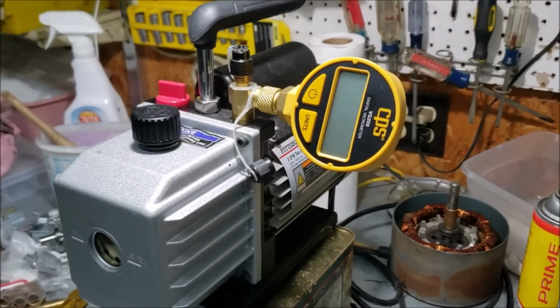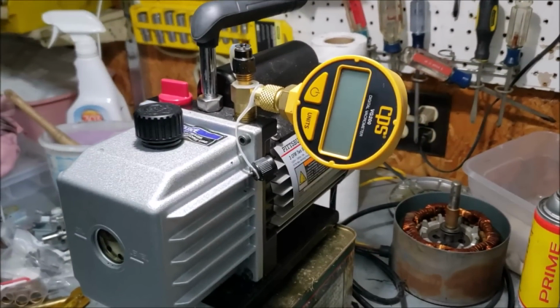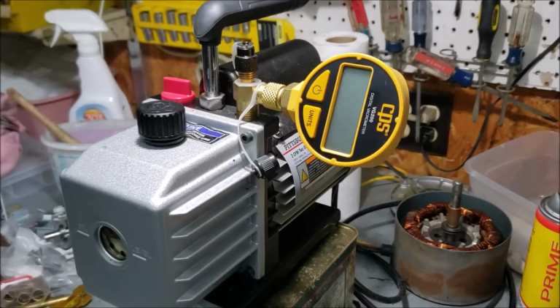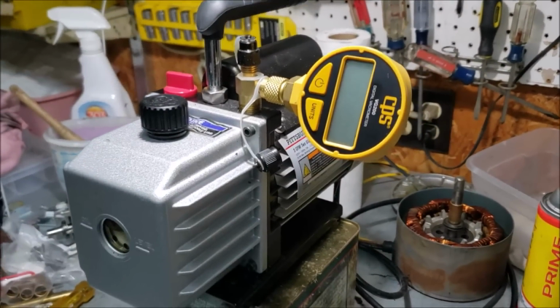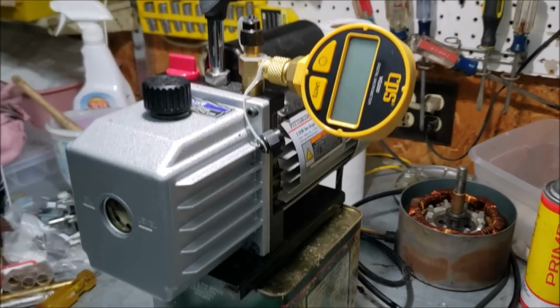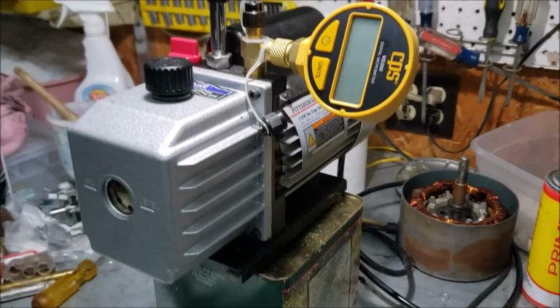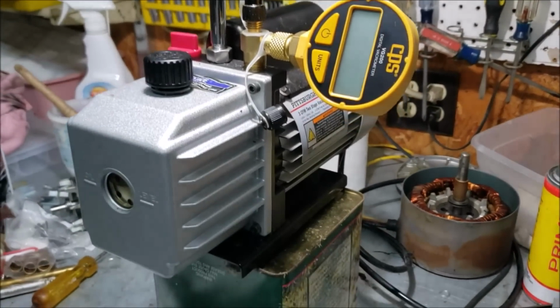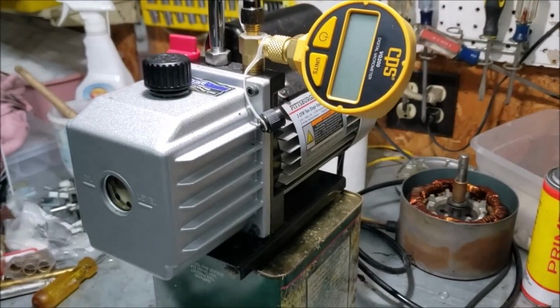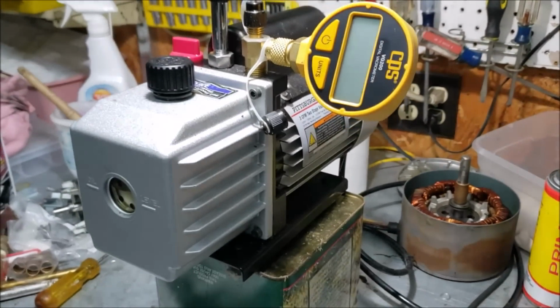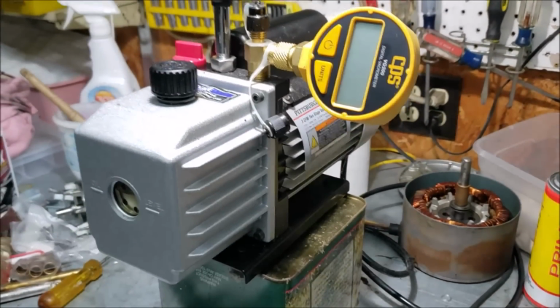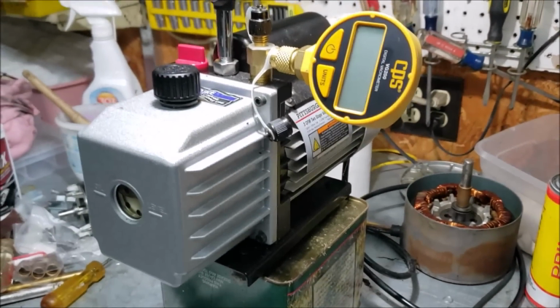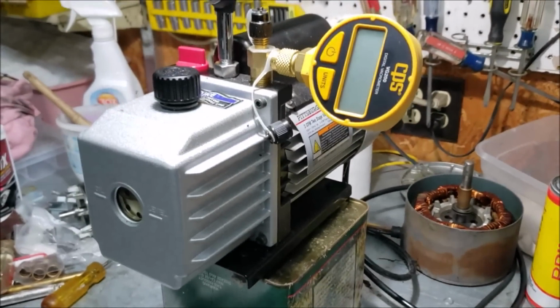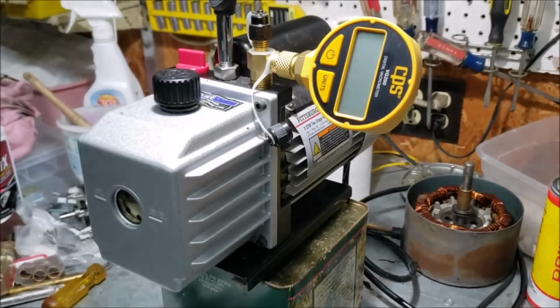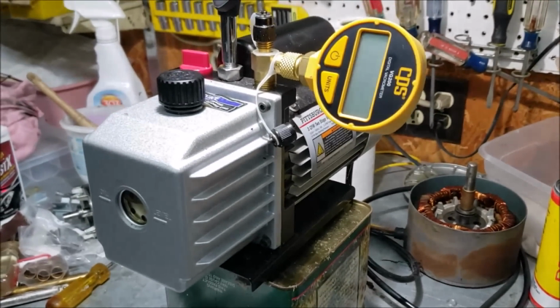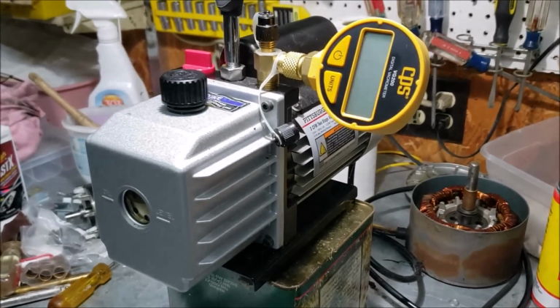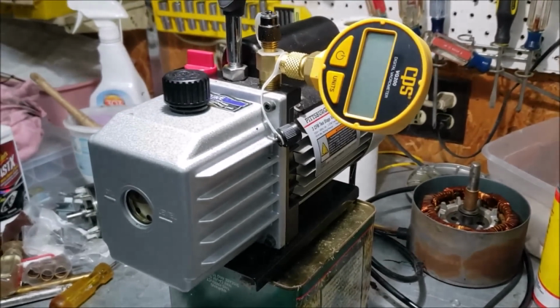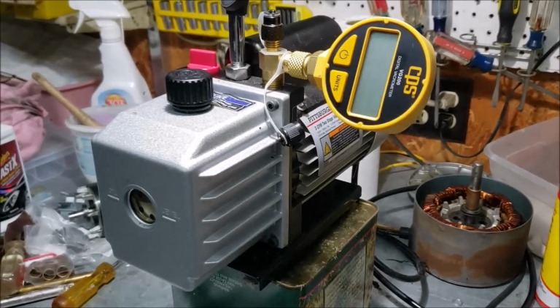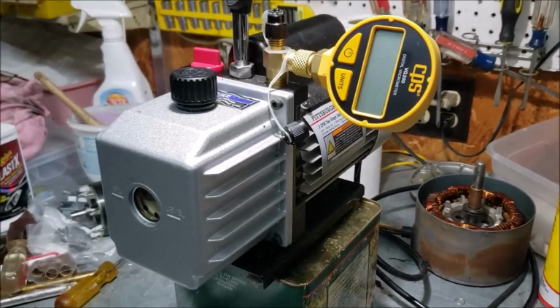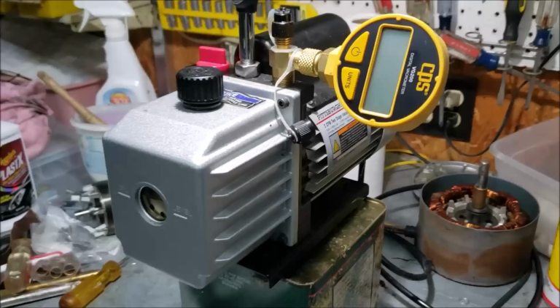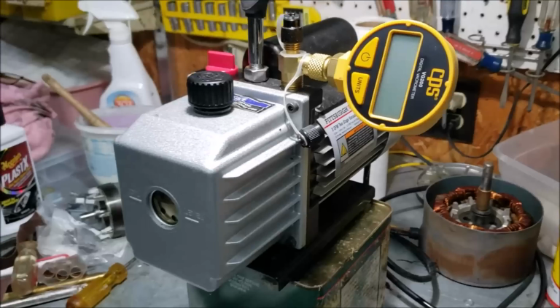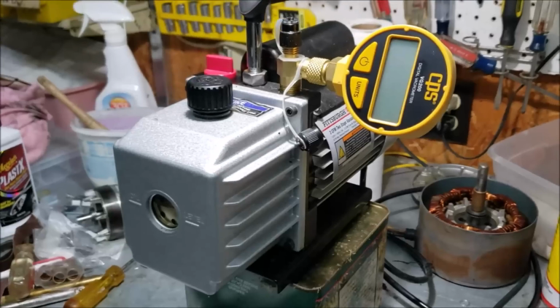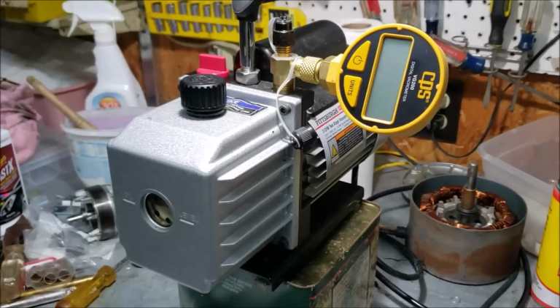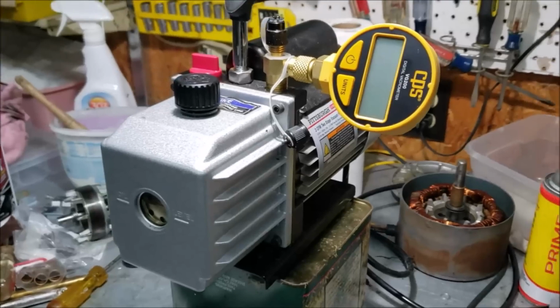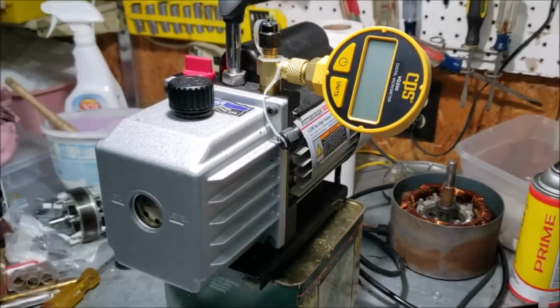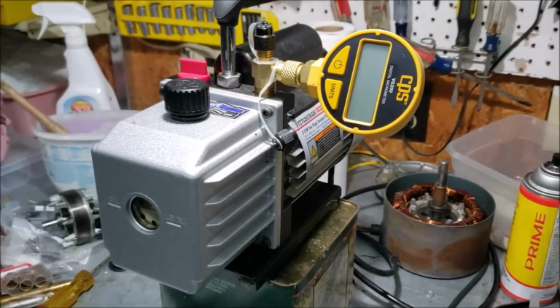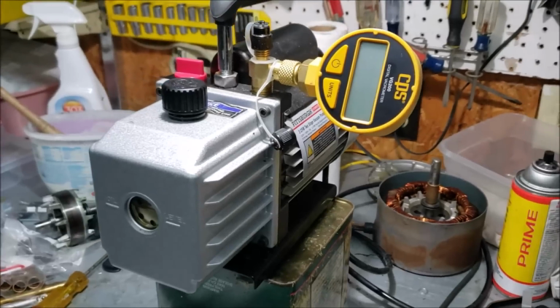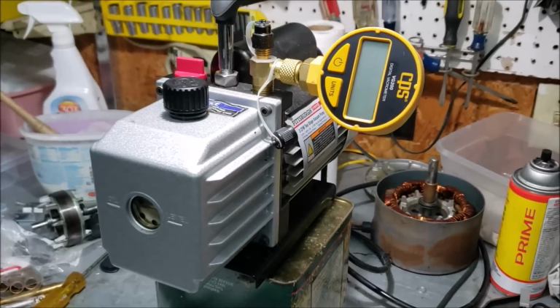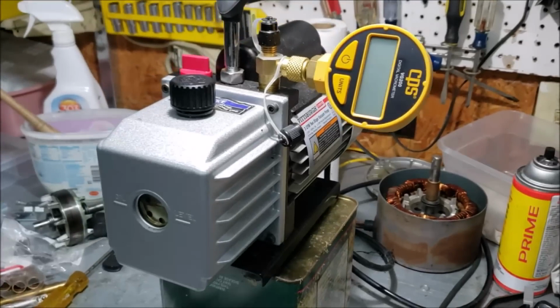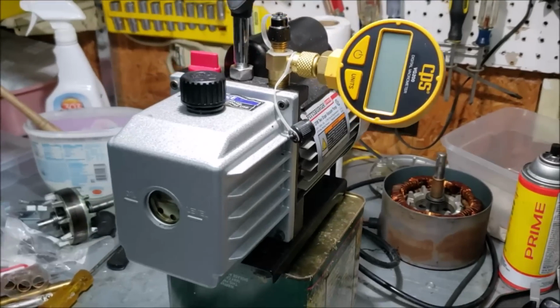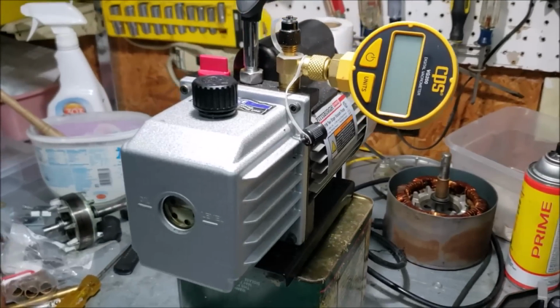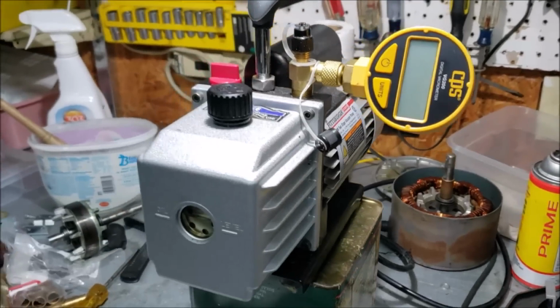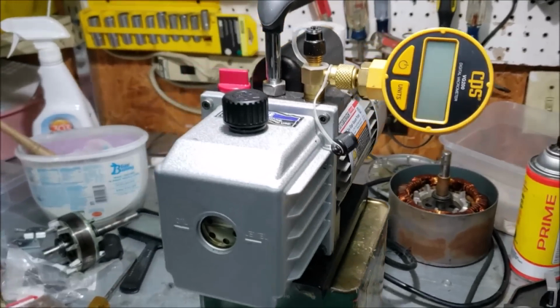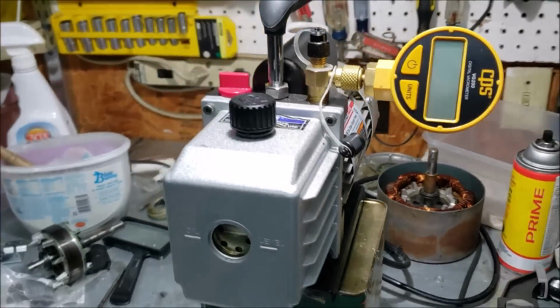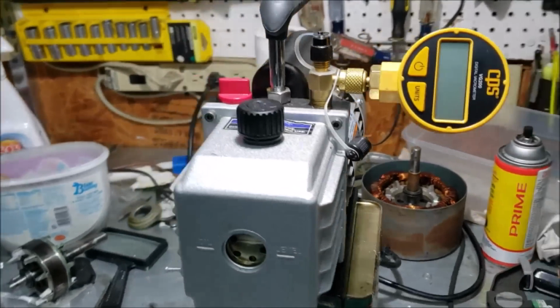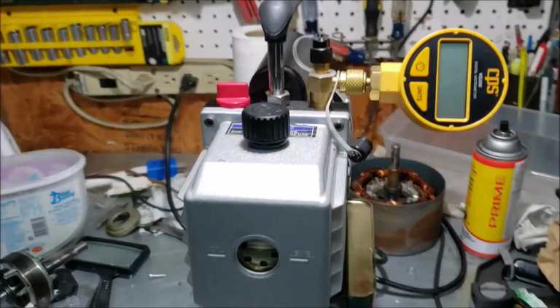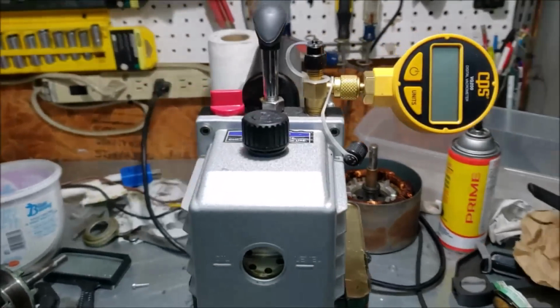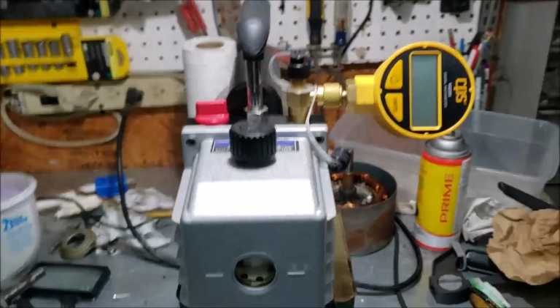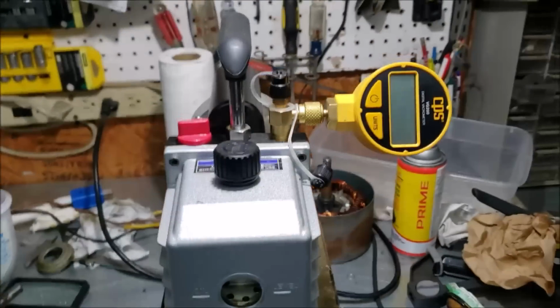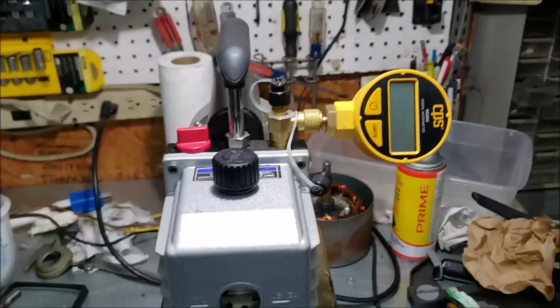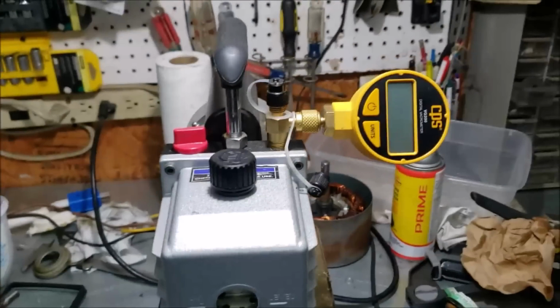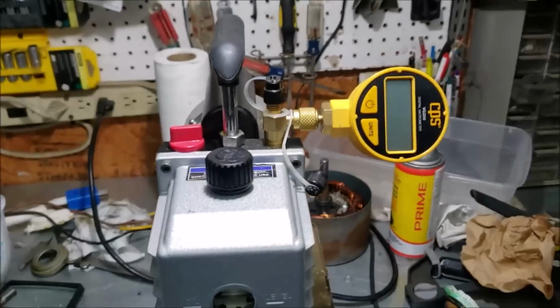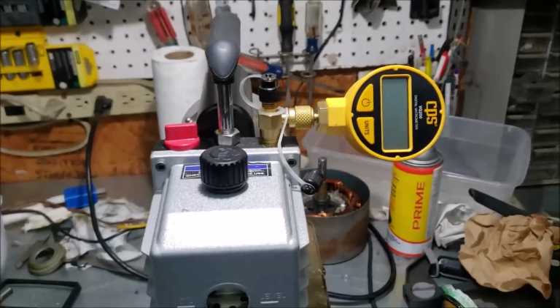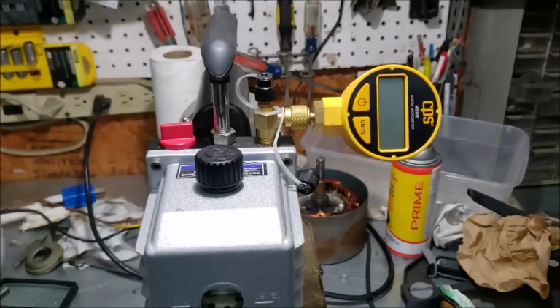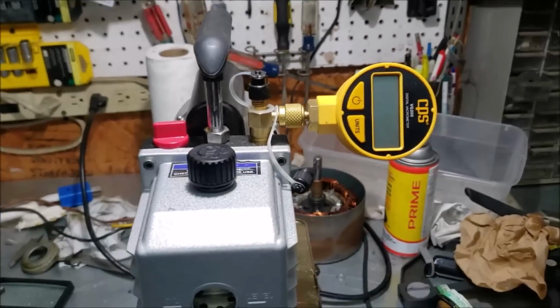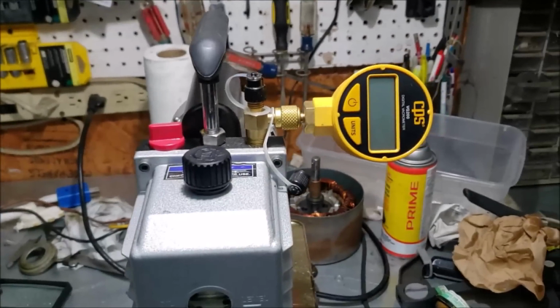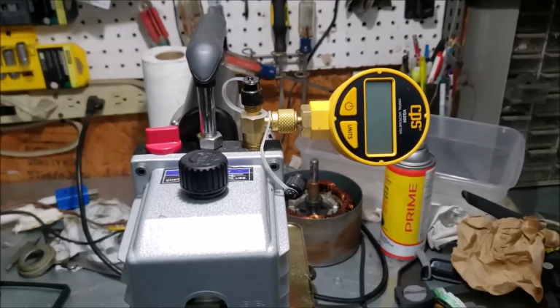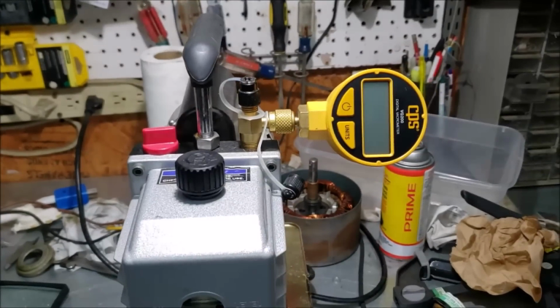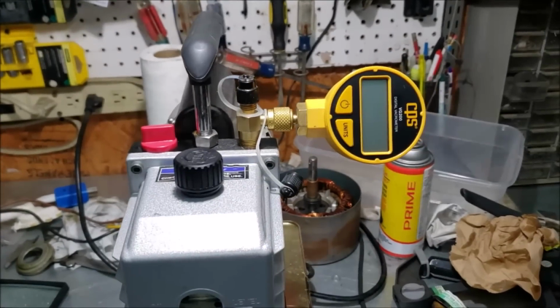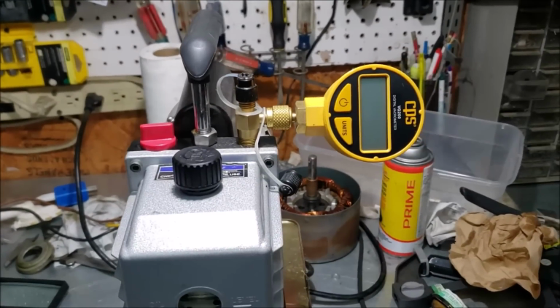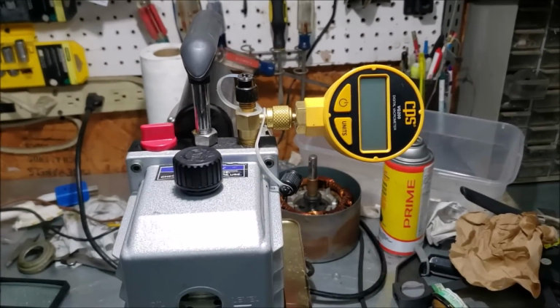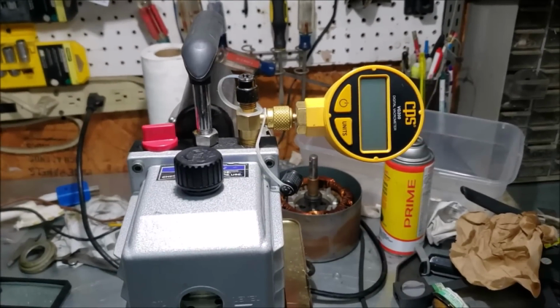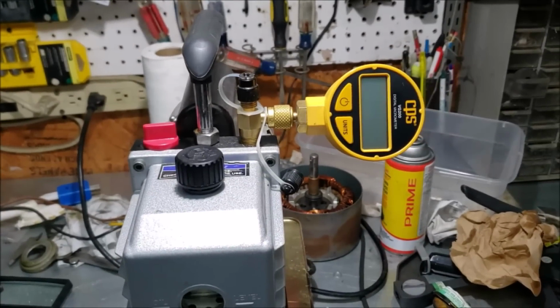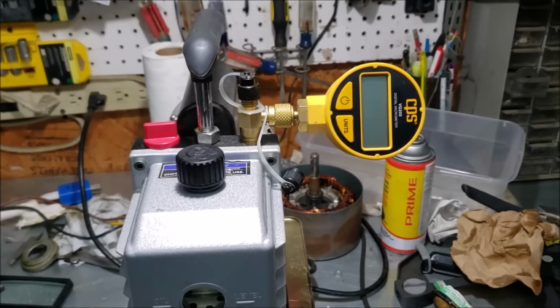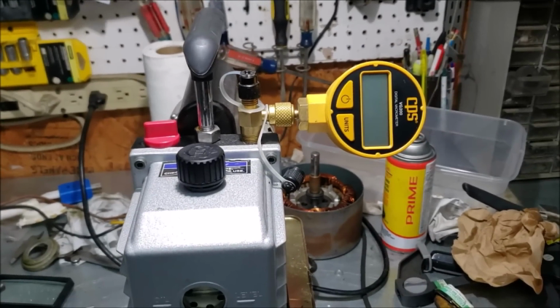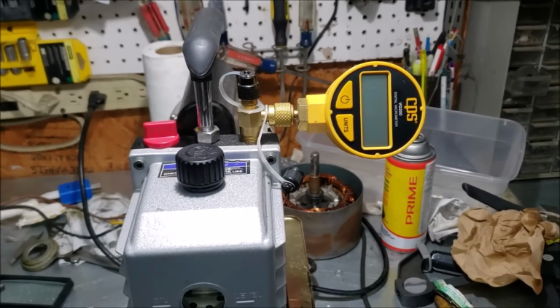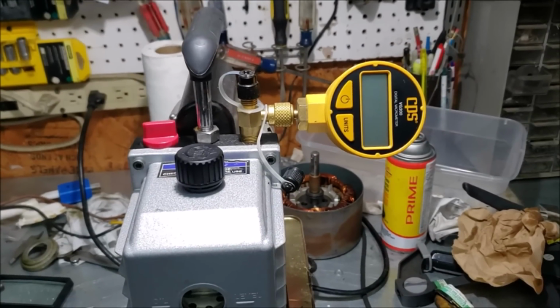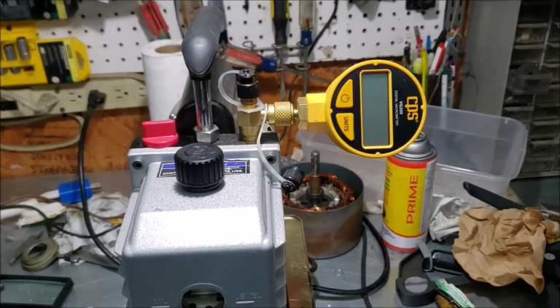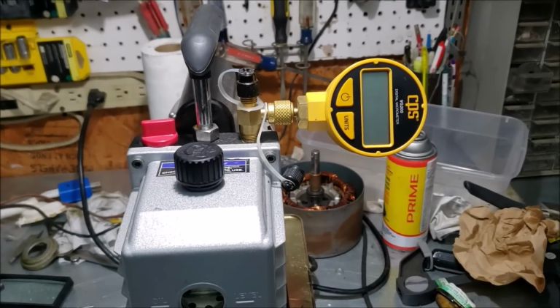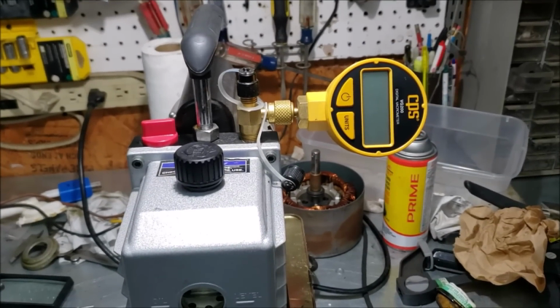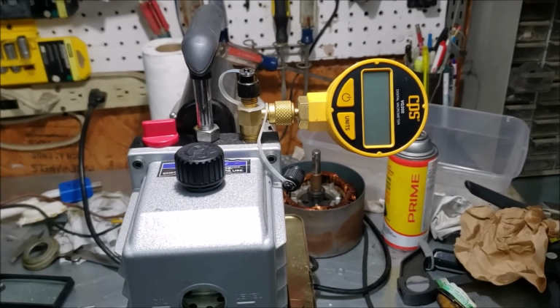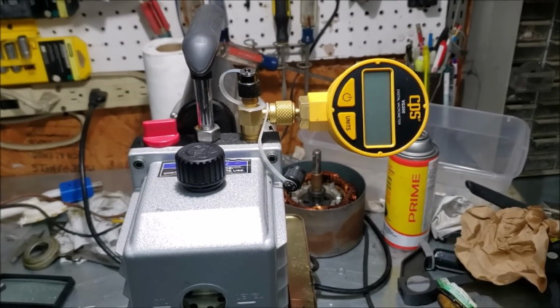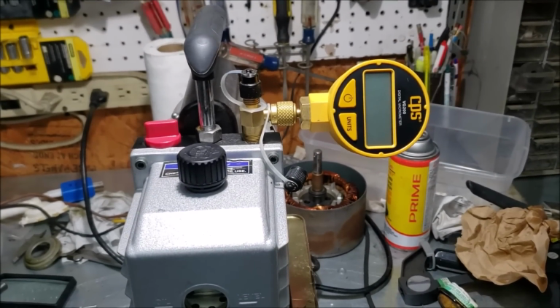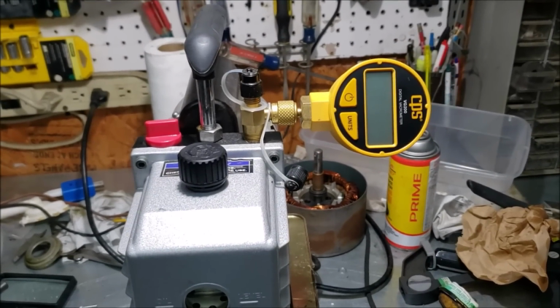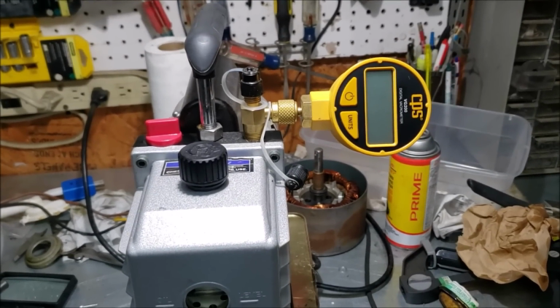Anyway, that's a great little pump. Hope you enjoyed the video and learned something. Have a great night and a great day - see you, bye.